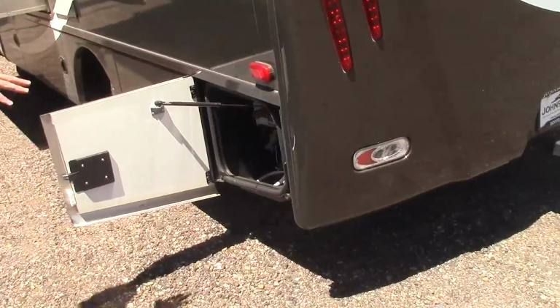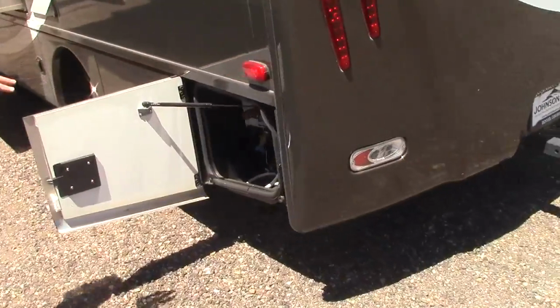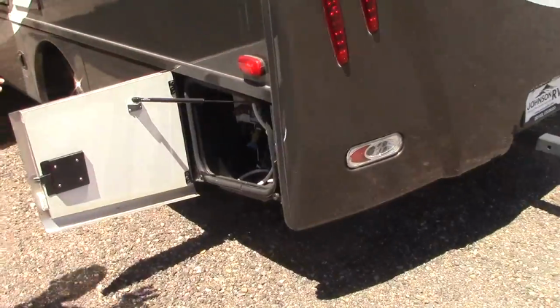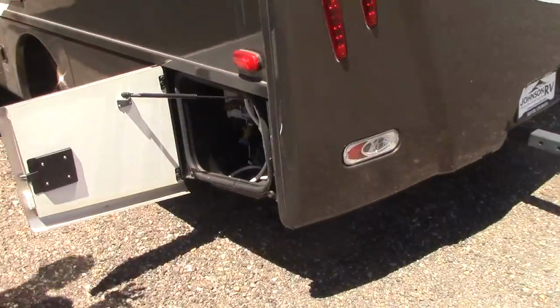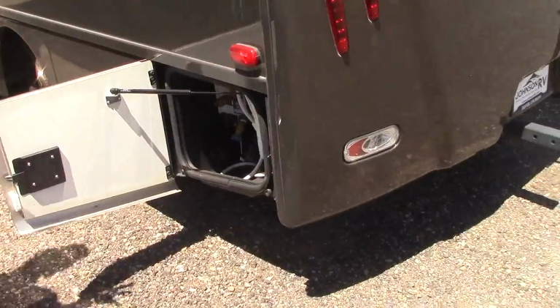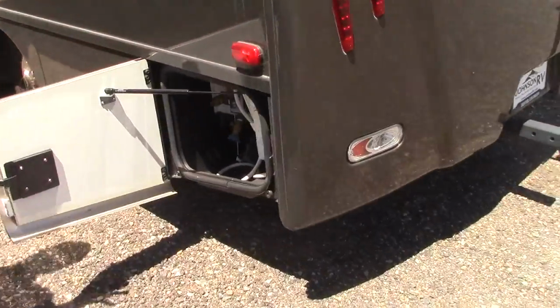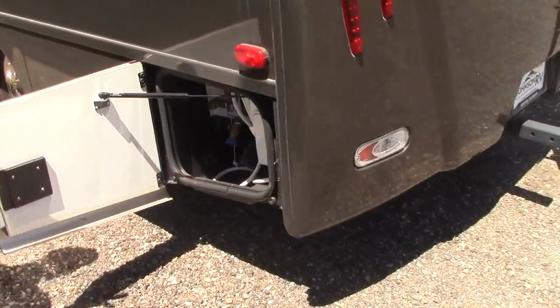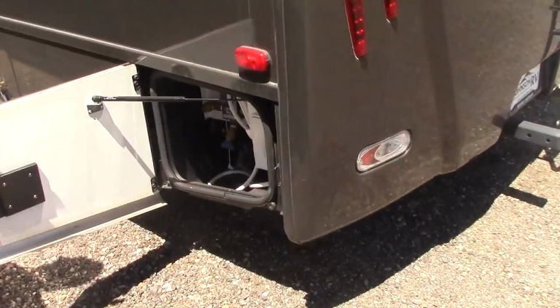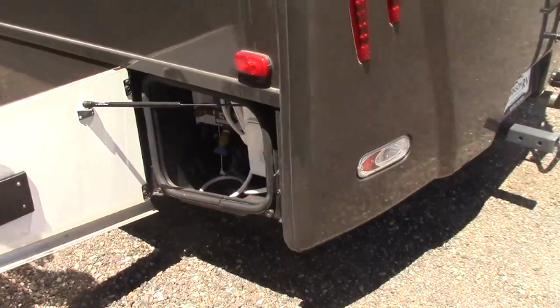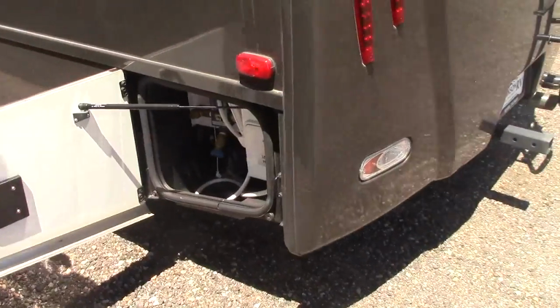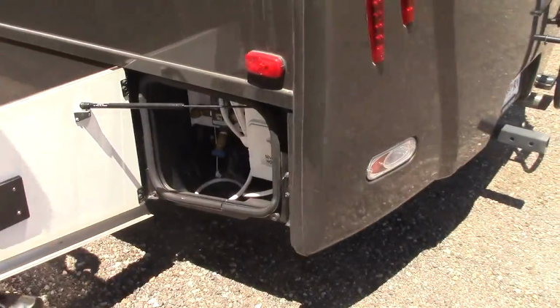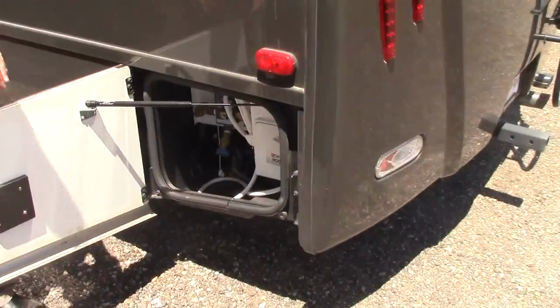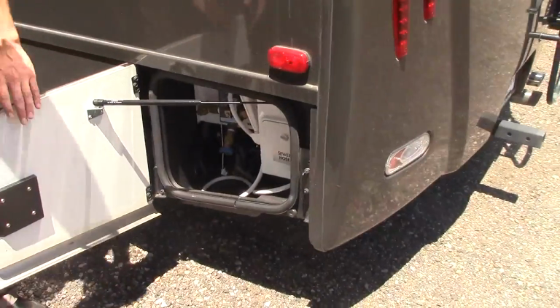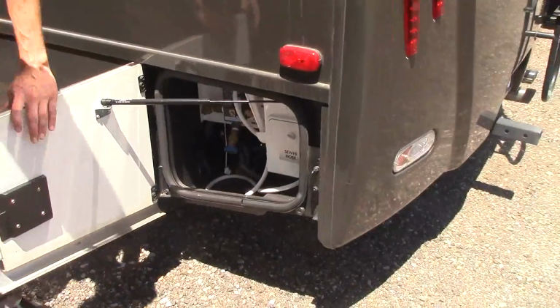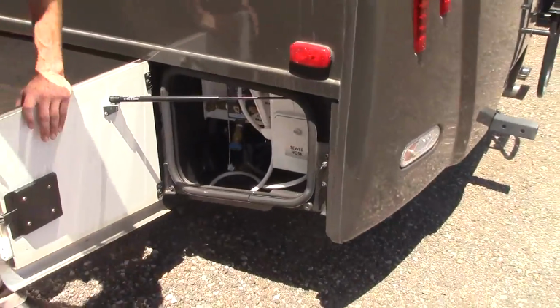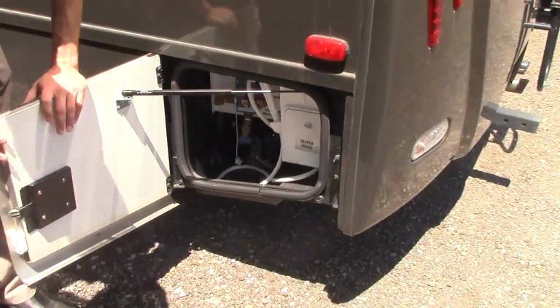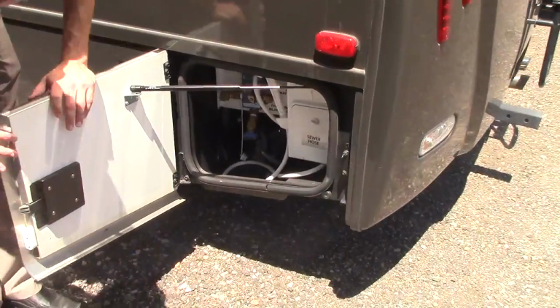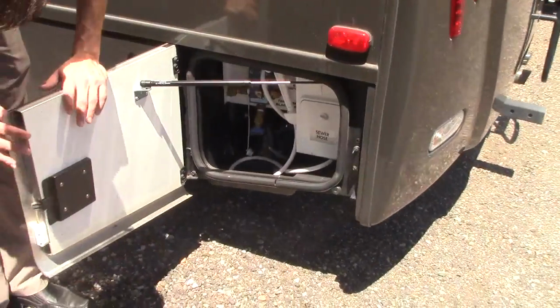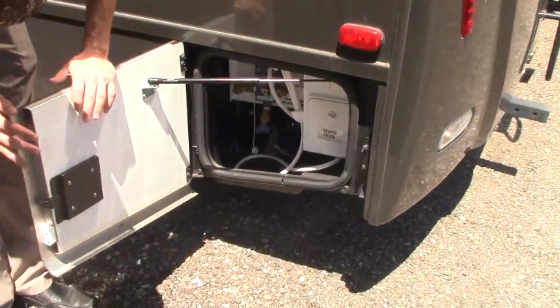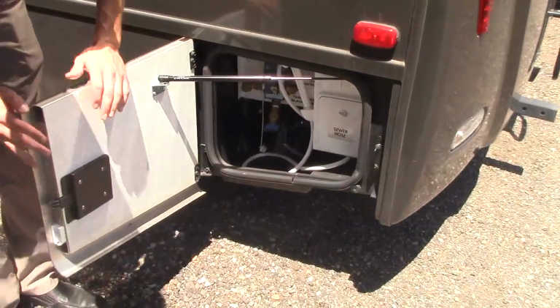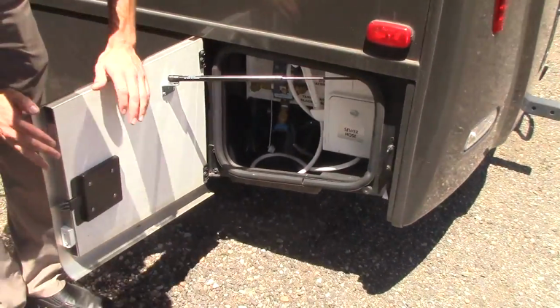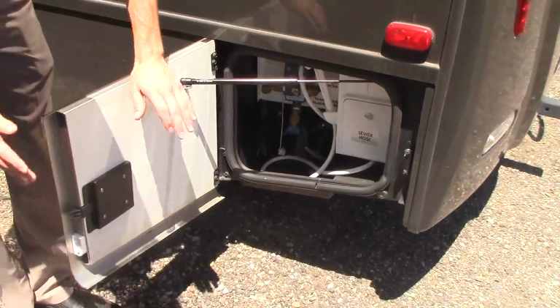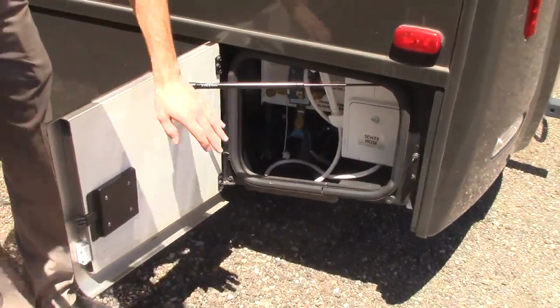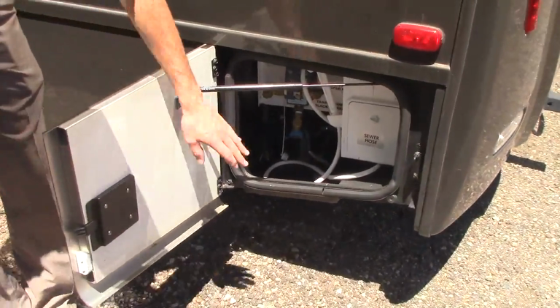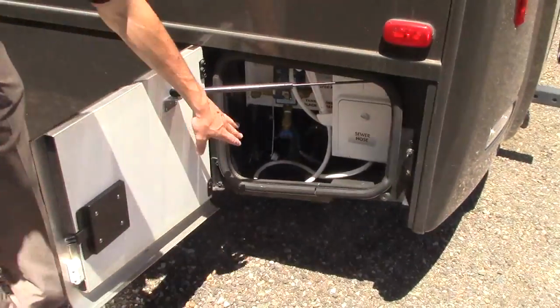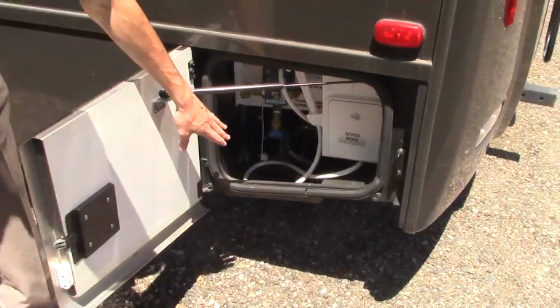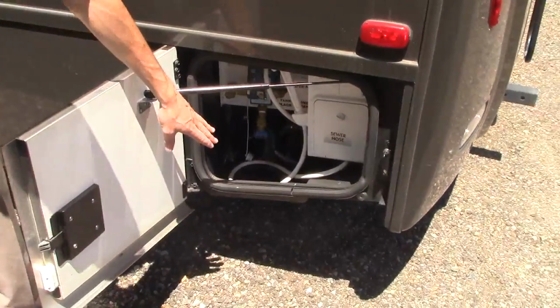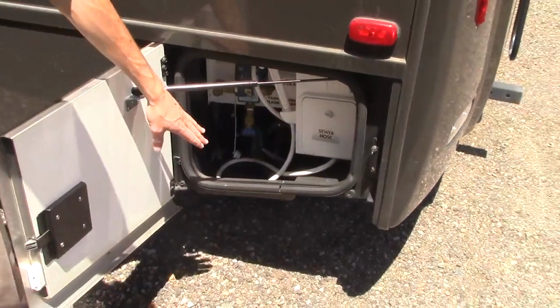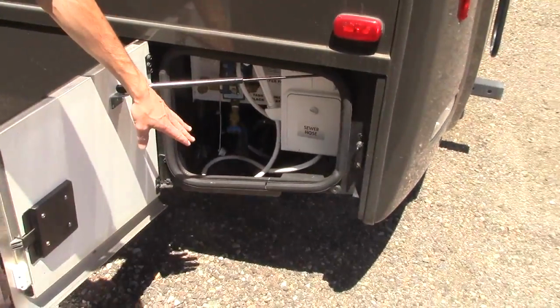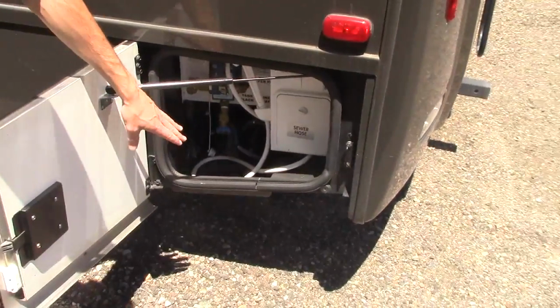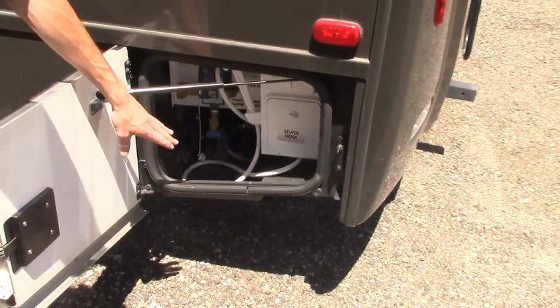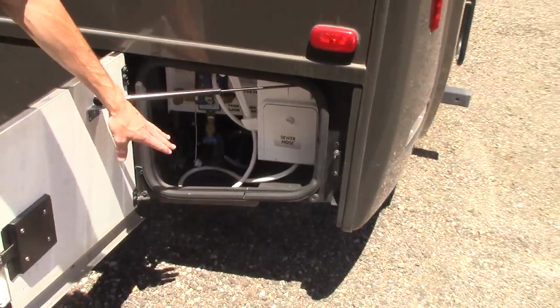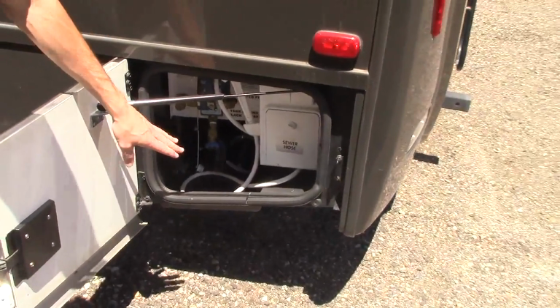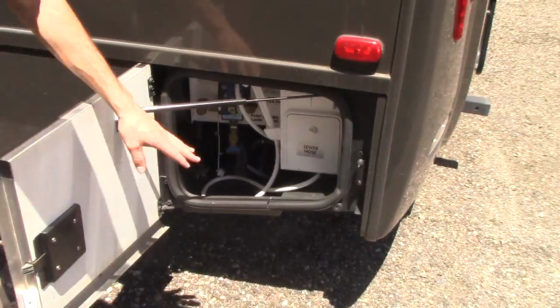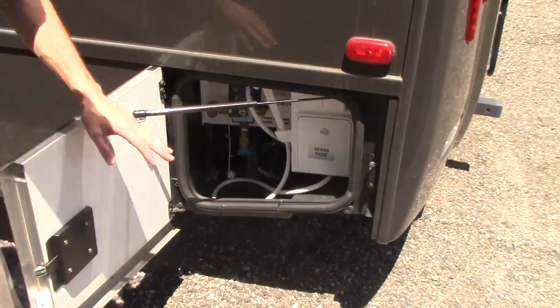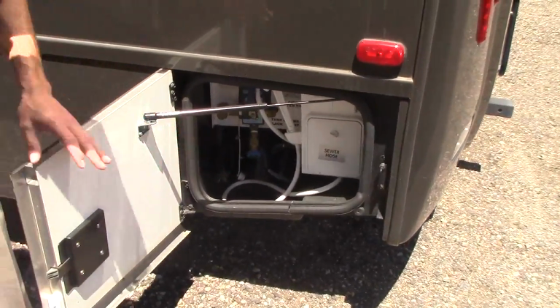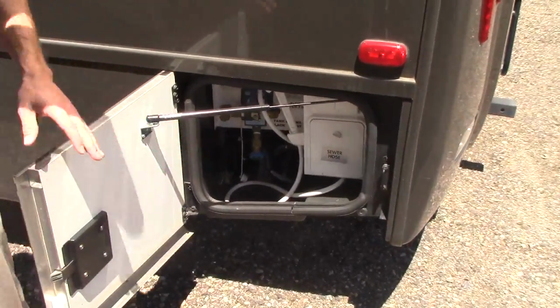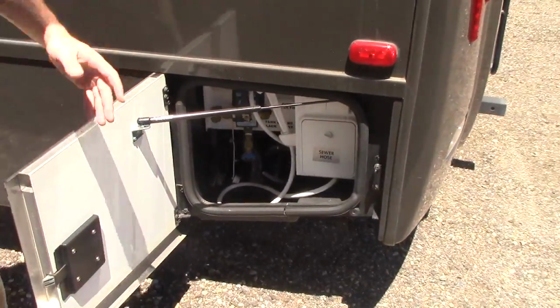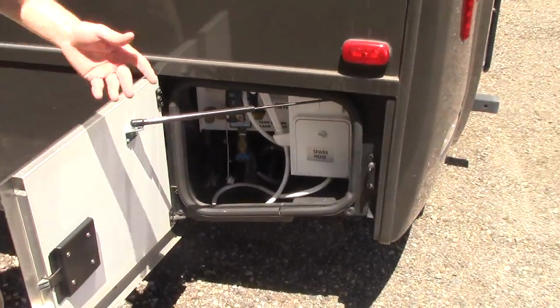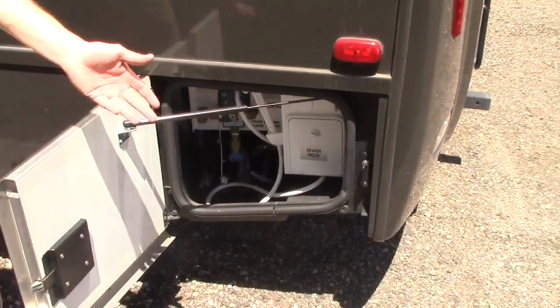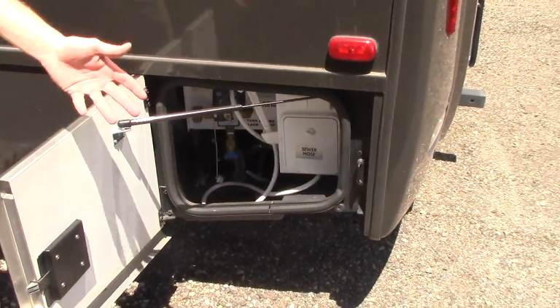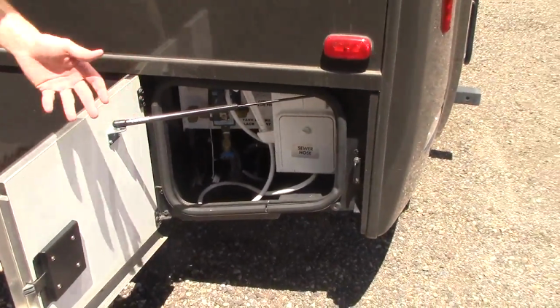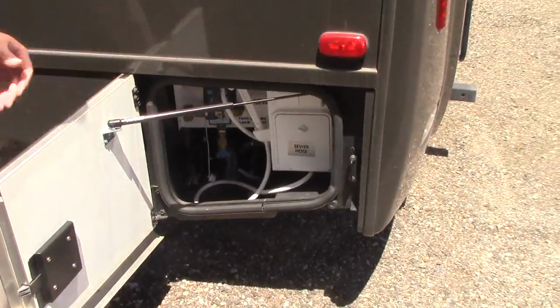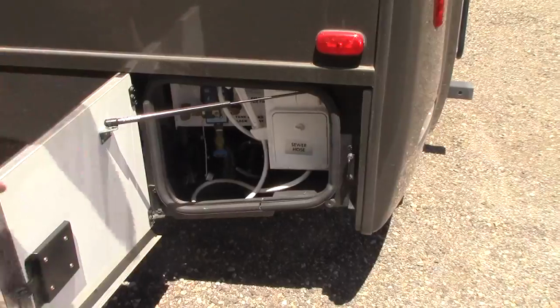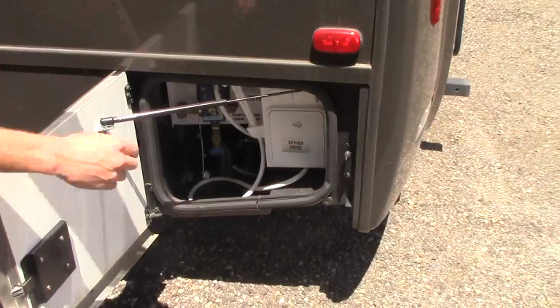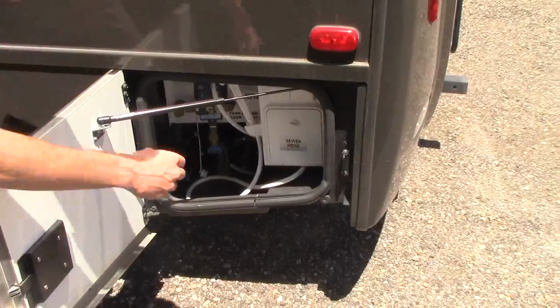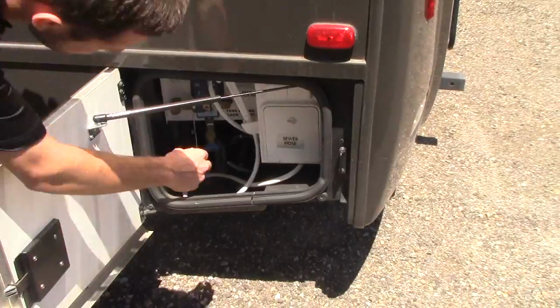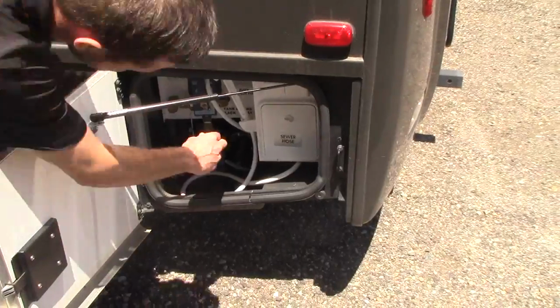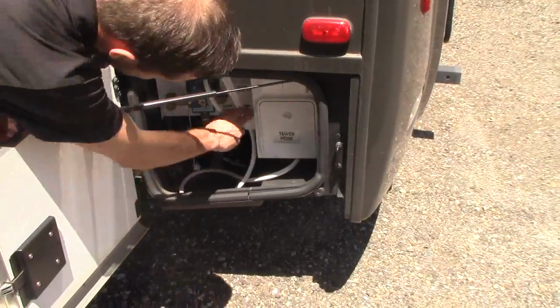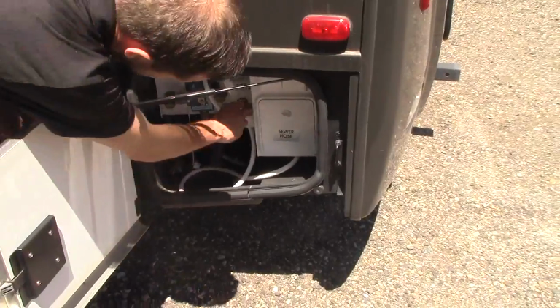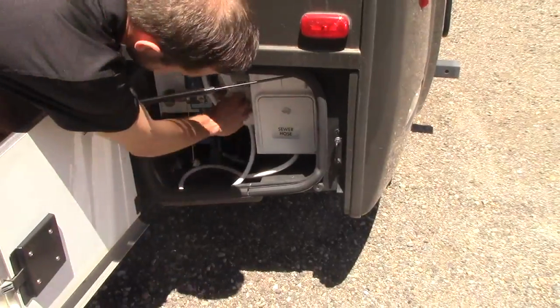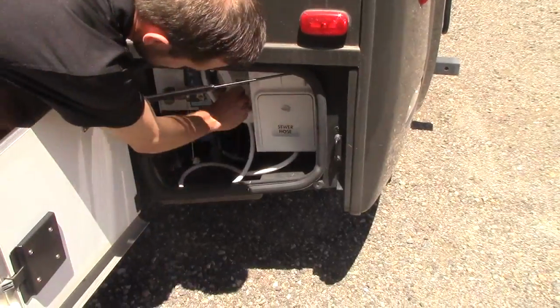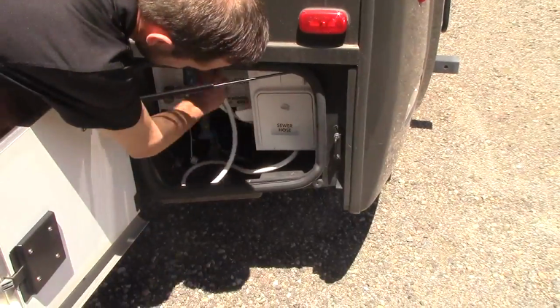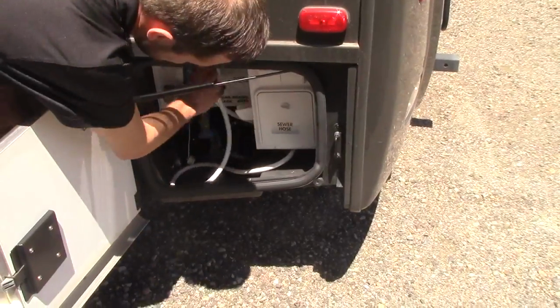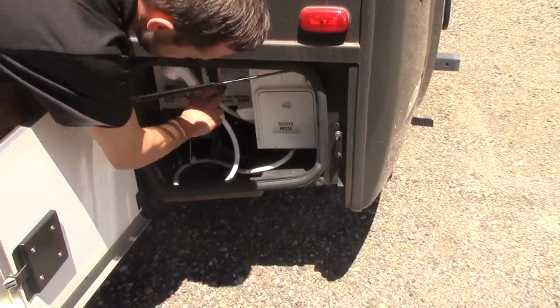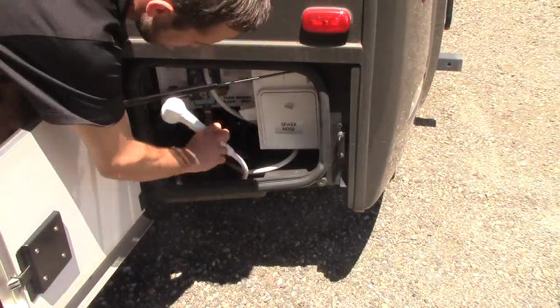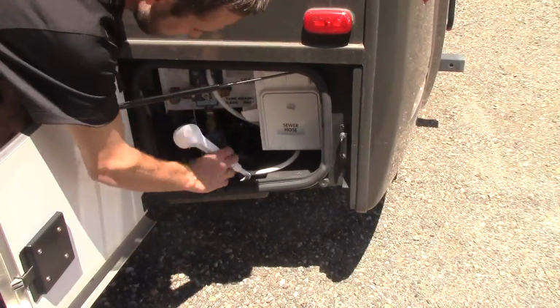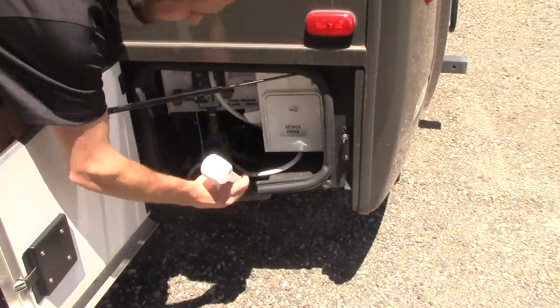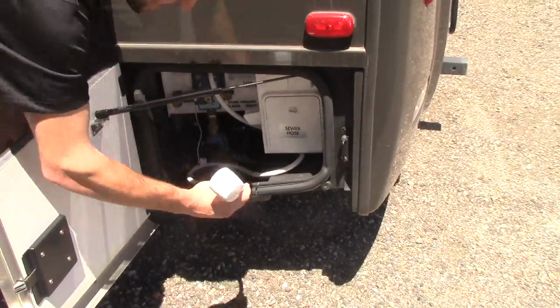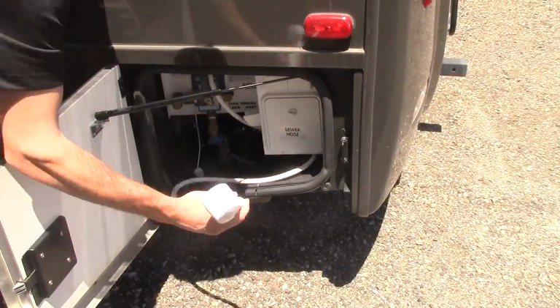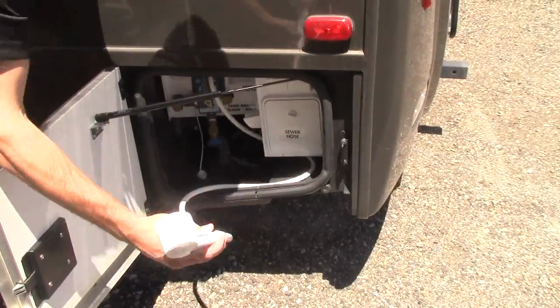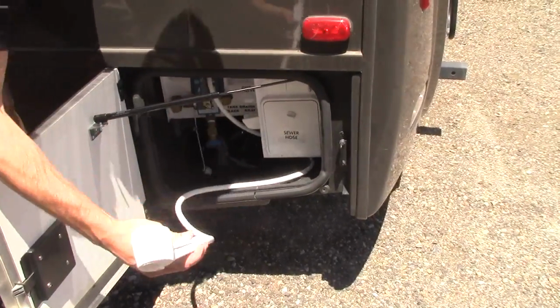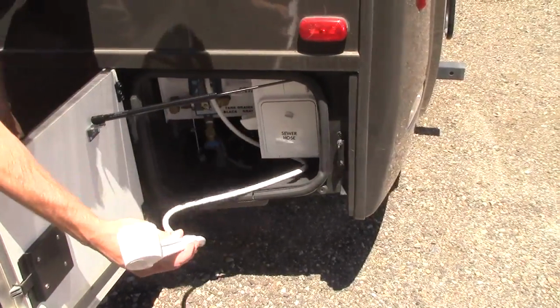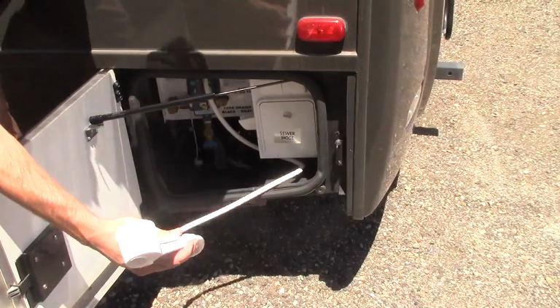Over here on this side is where you have your sewer hookups as well as an outside shower. Really nice, easy access.